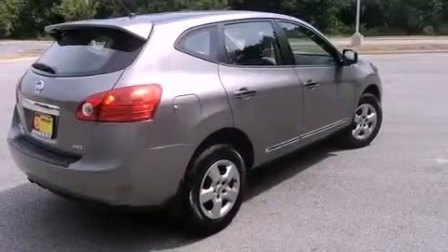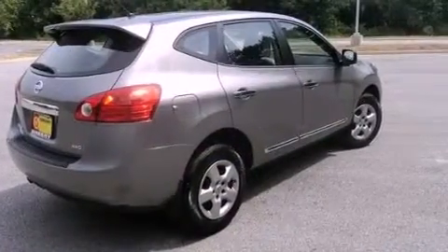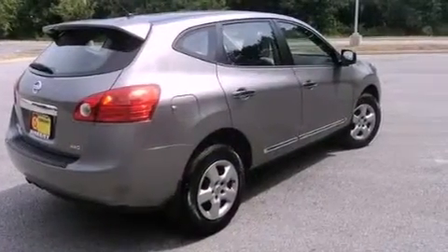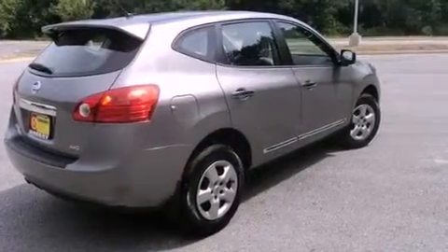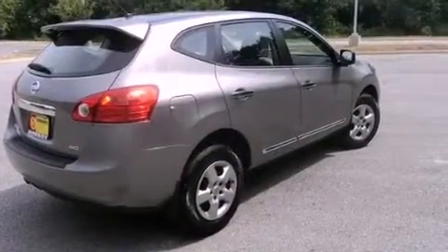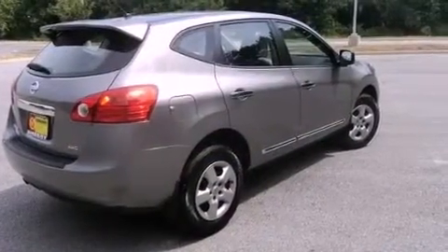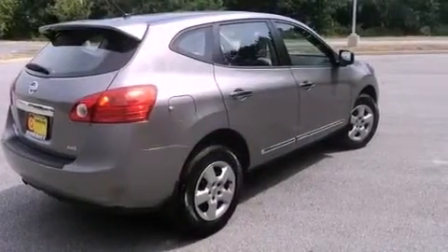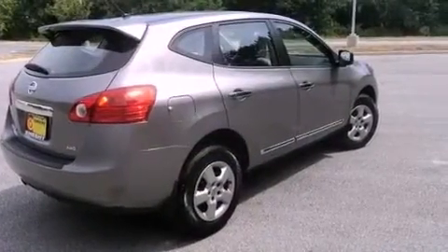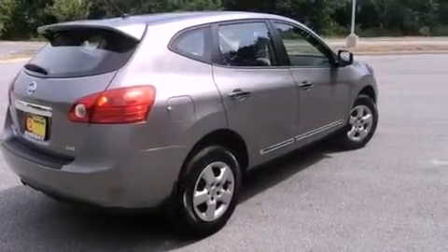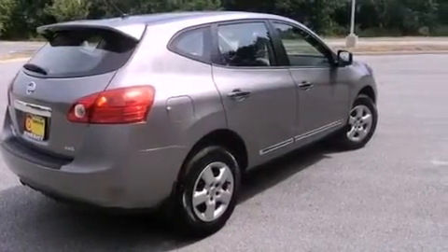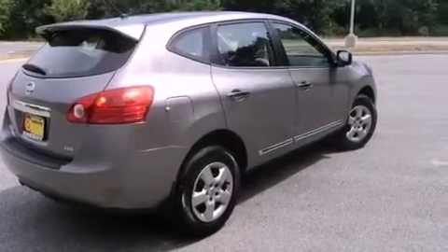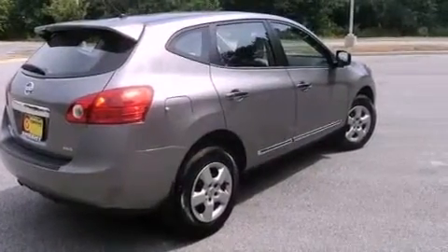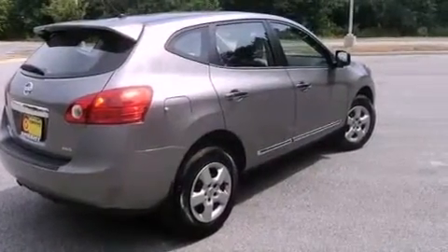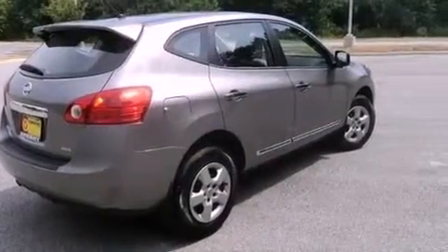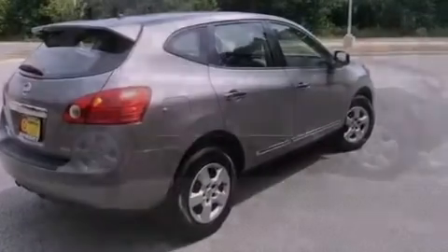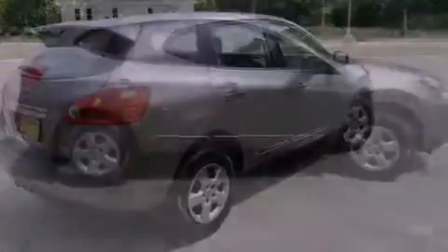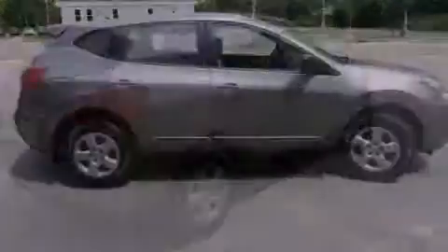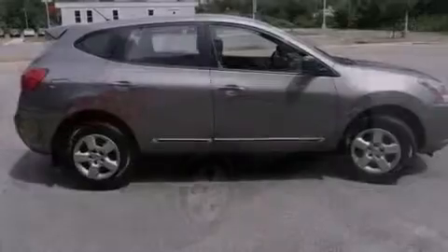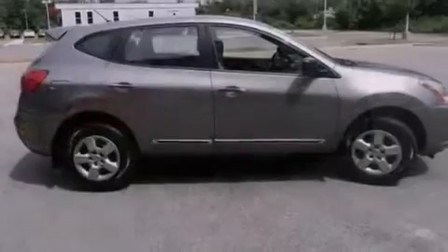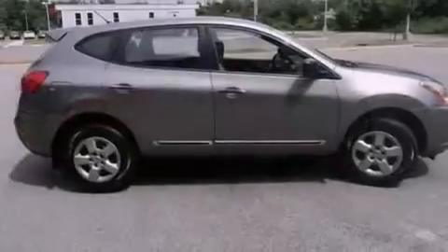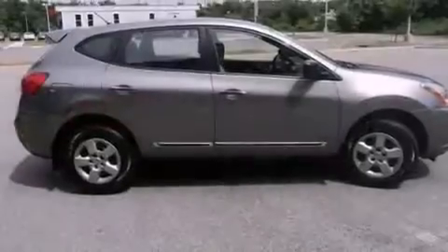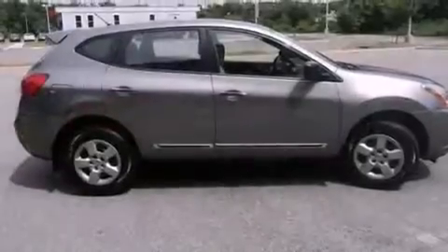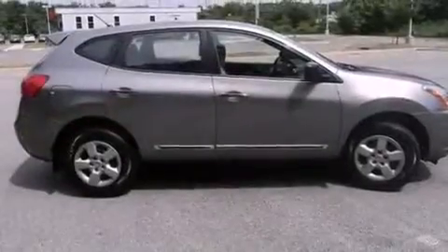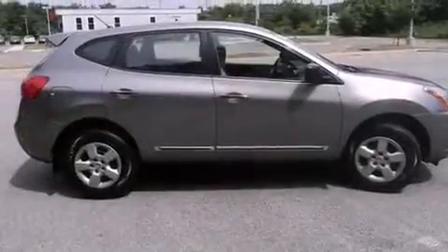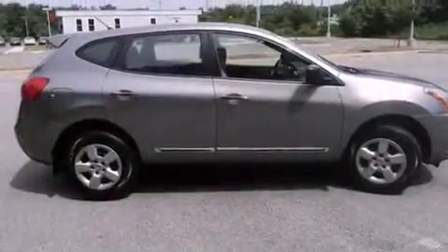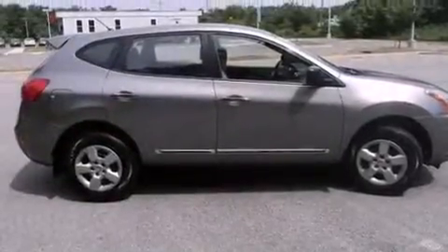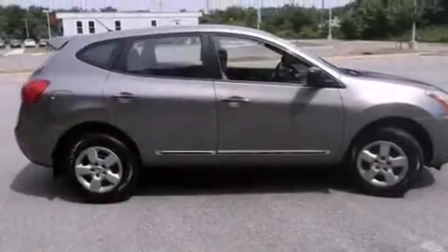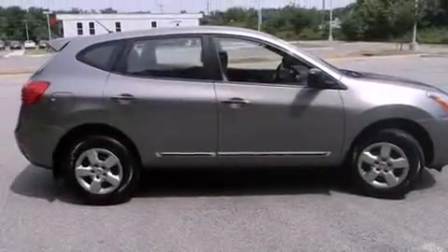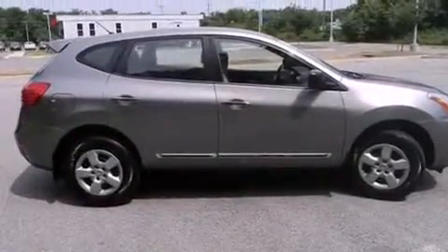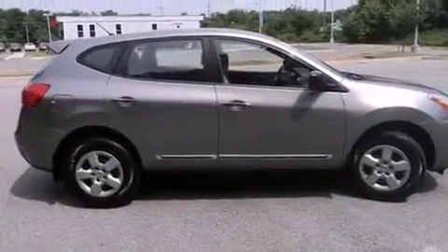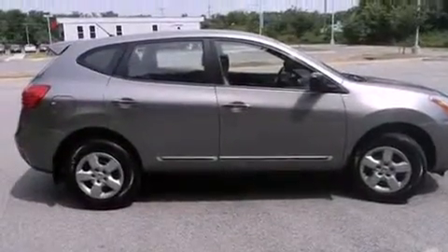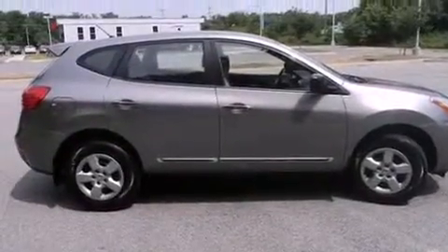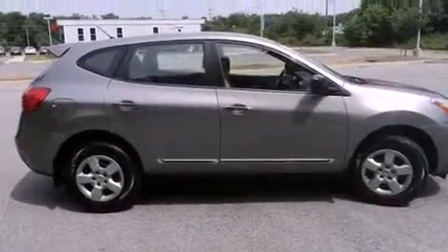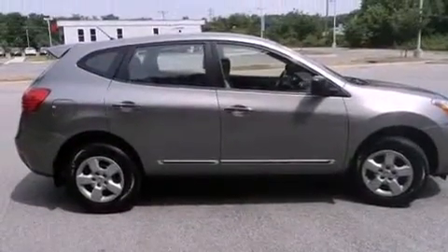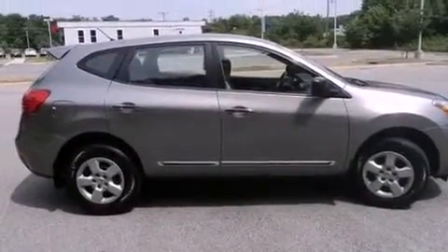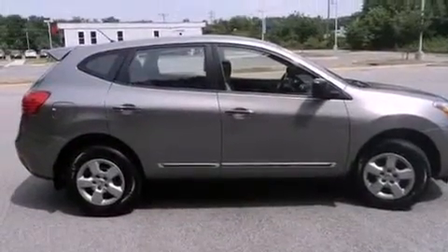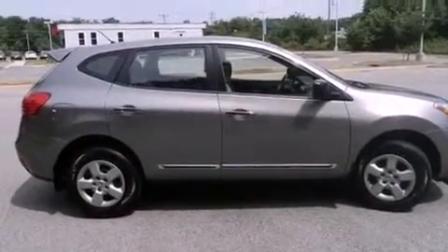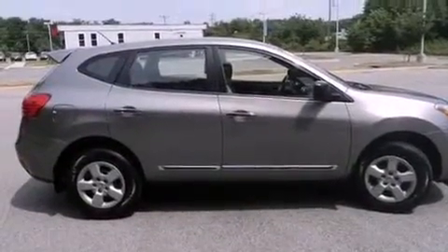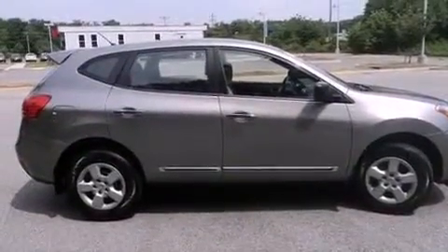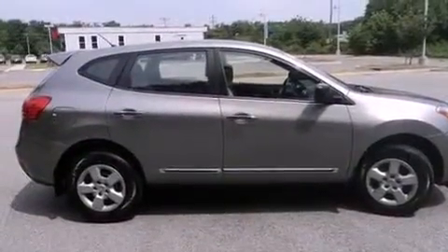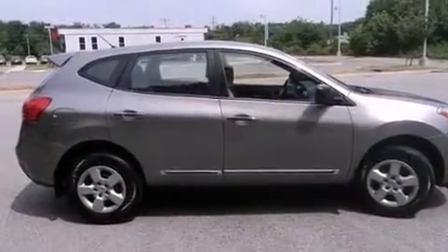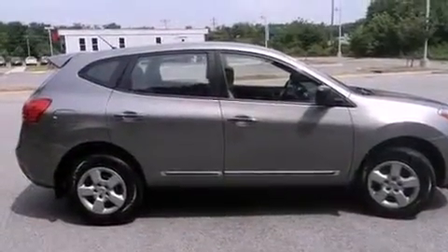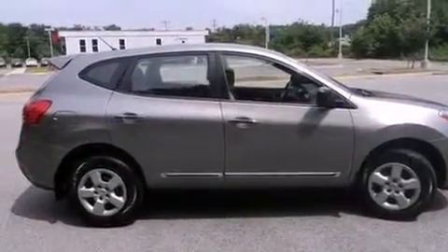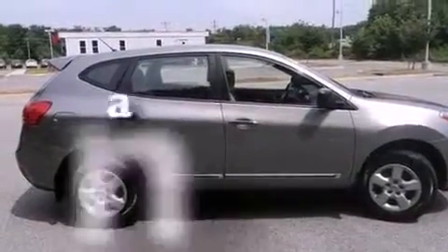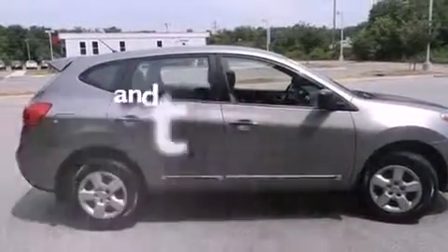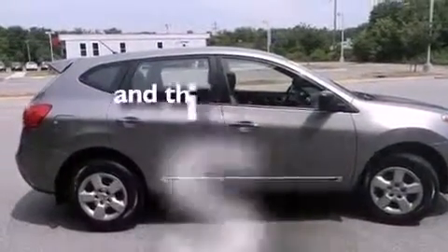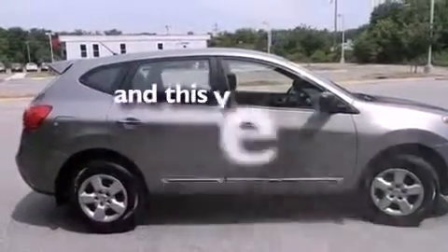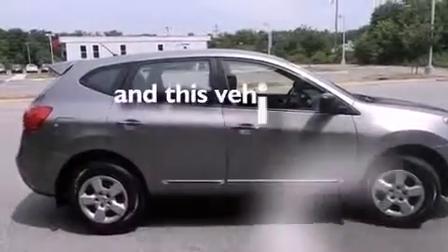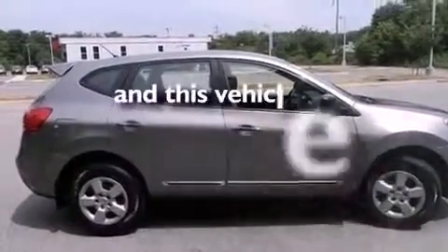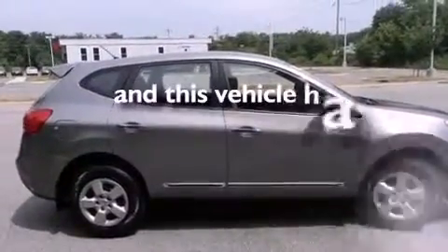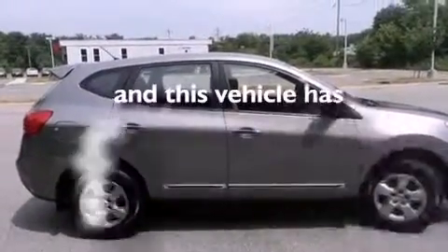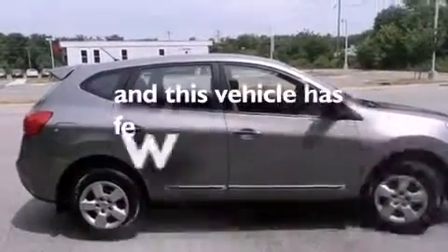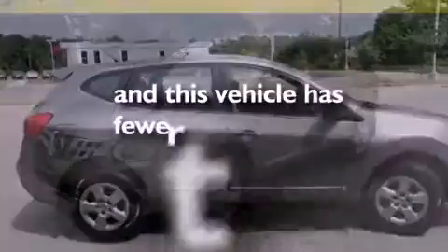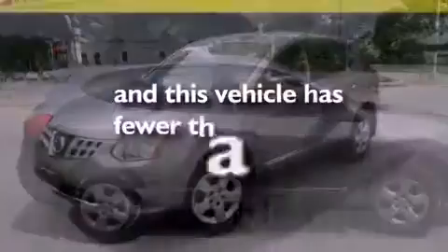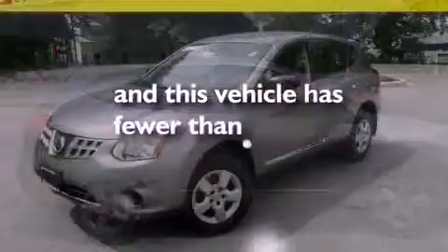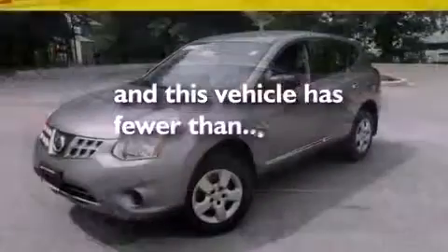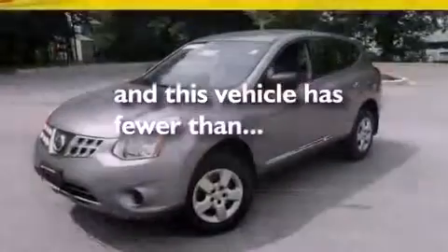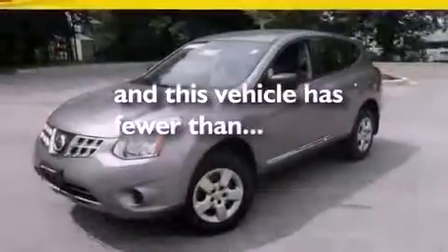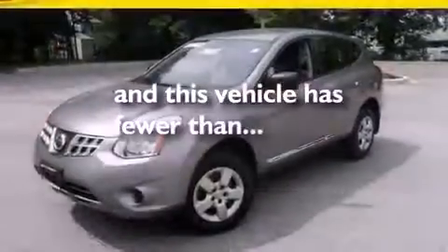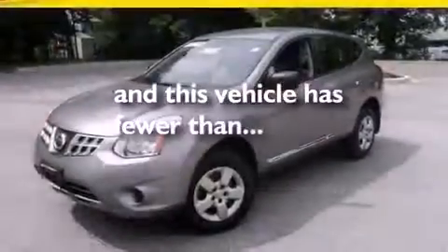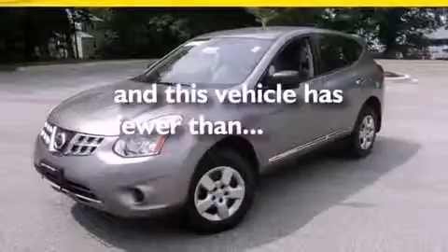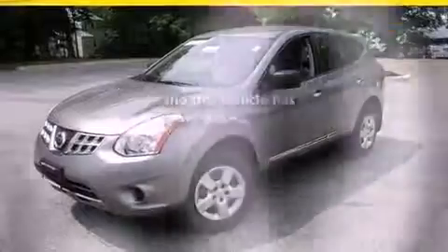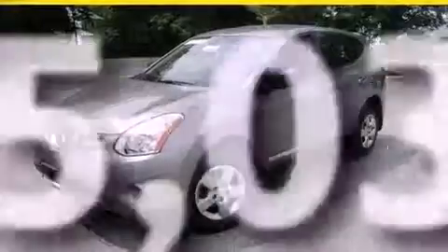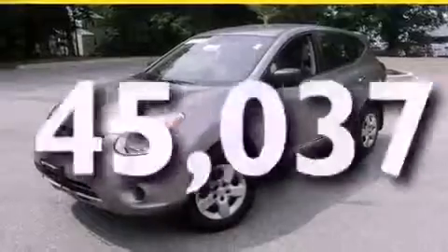An anti-lock braking system, rear curtain airbags, air conditioning, and this vehicle has less than 46,000 miles.